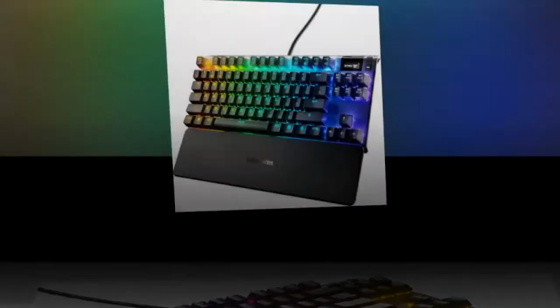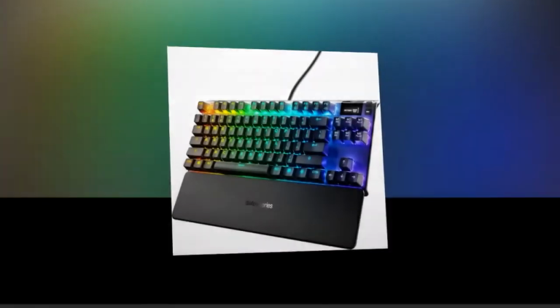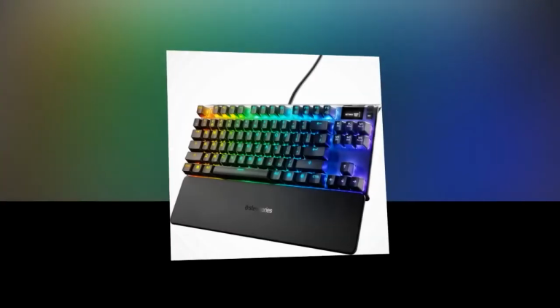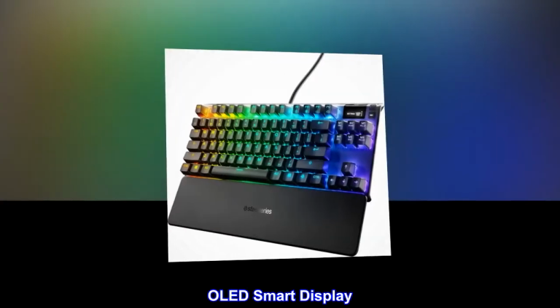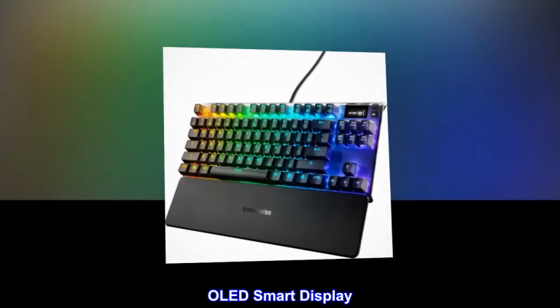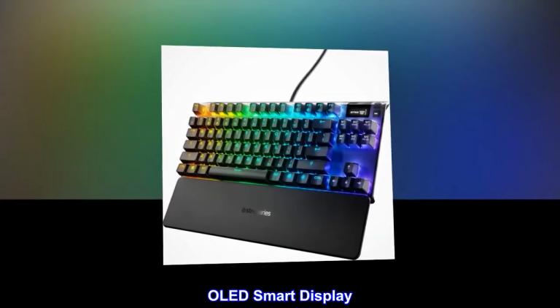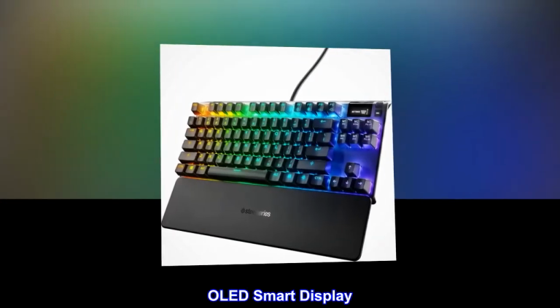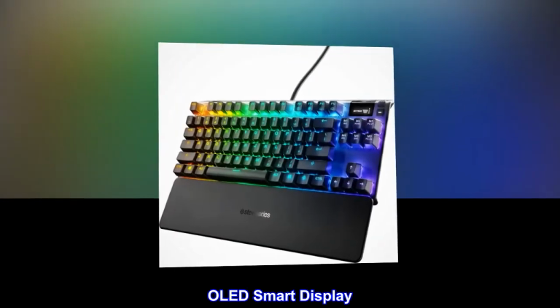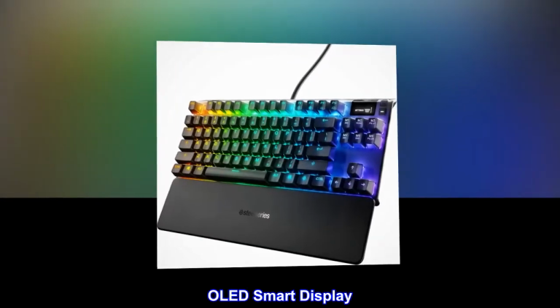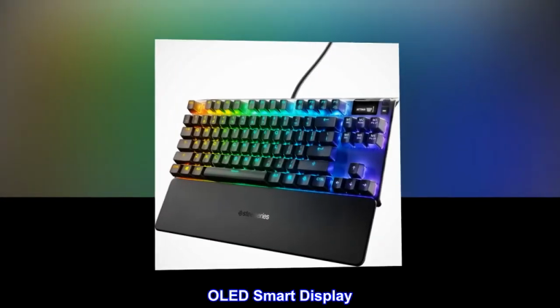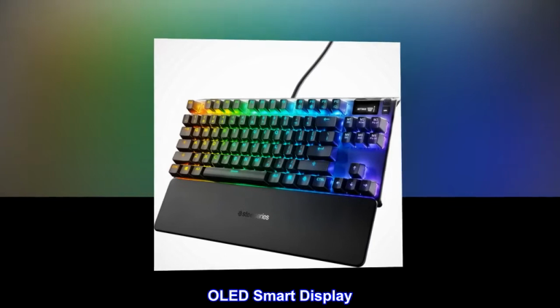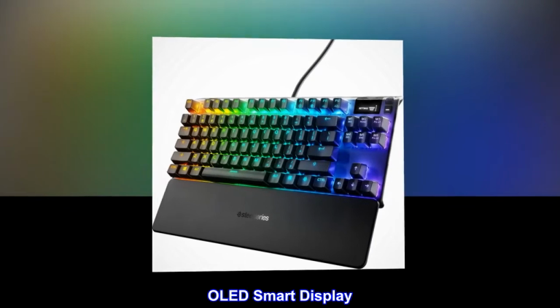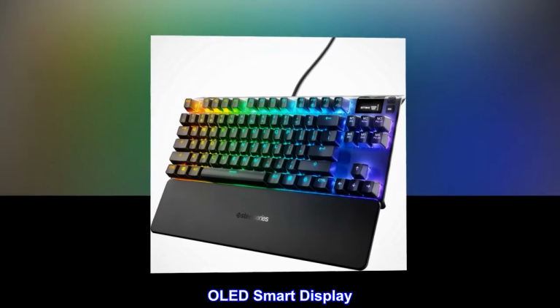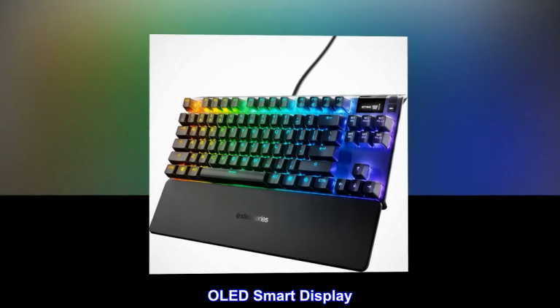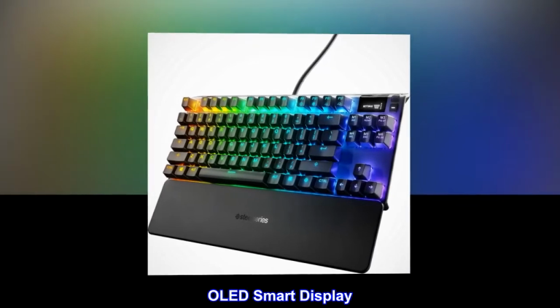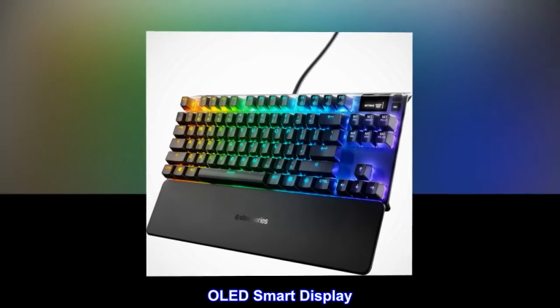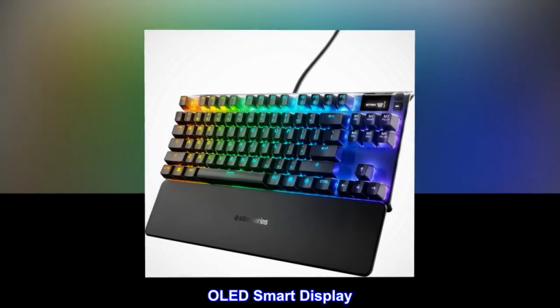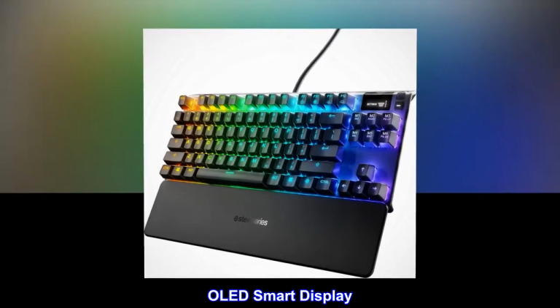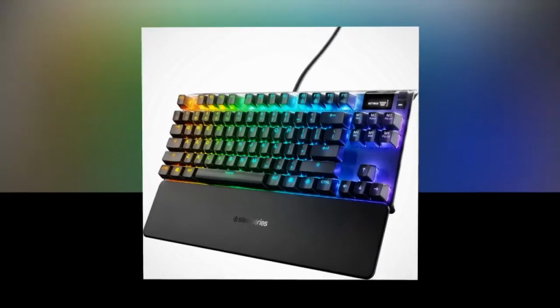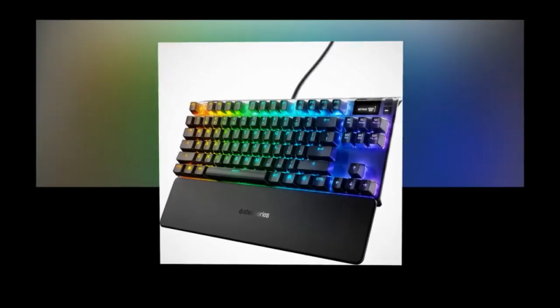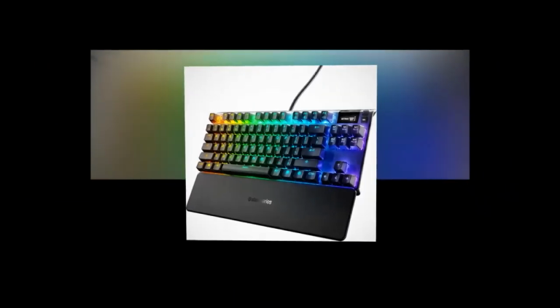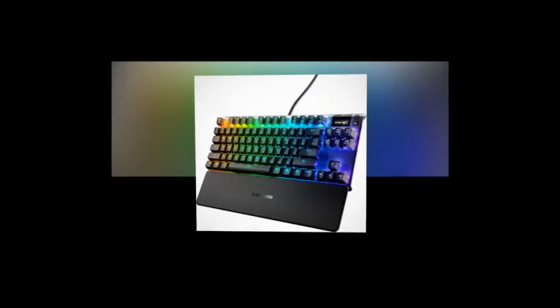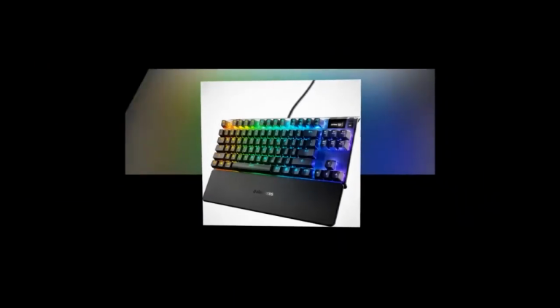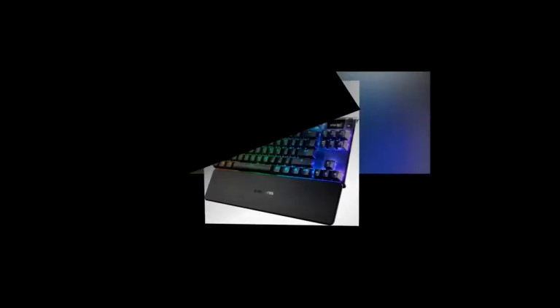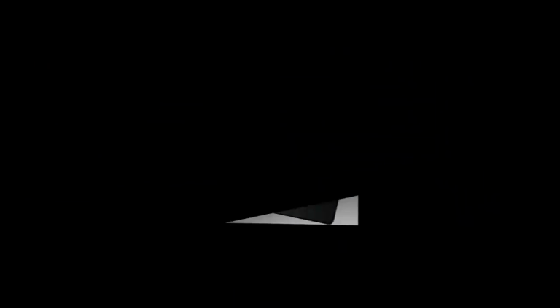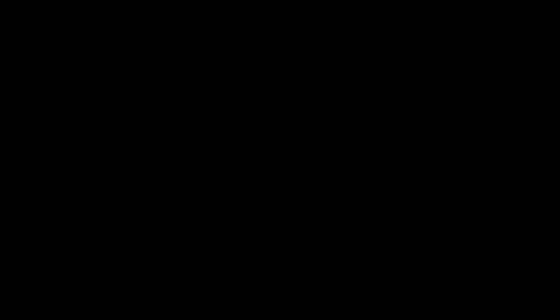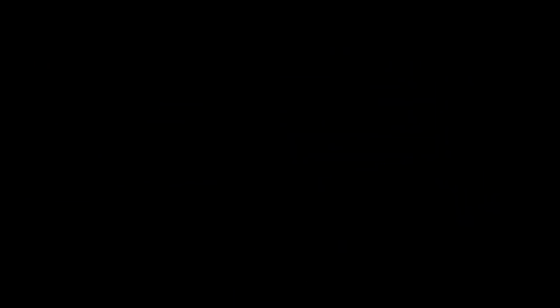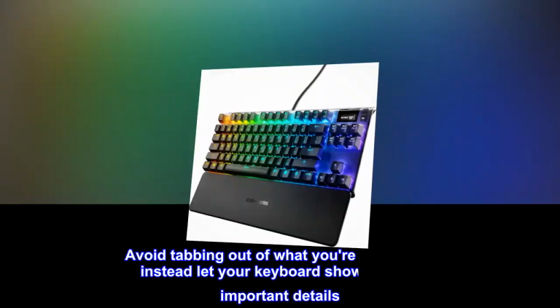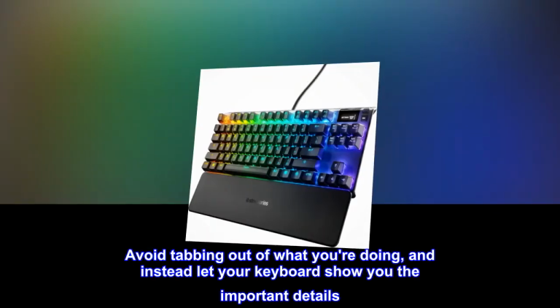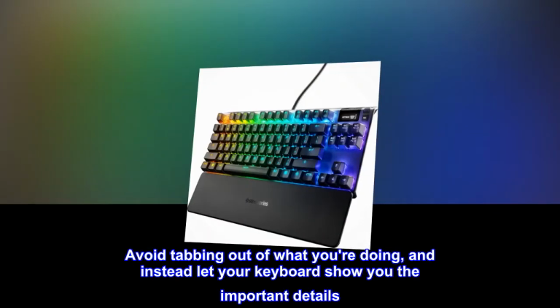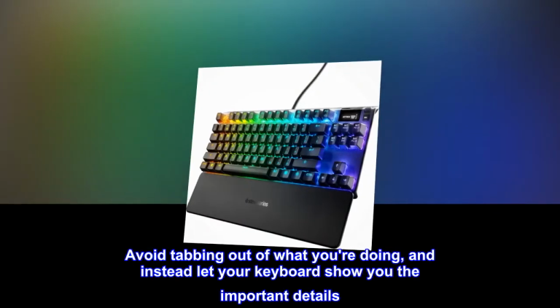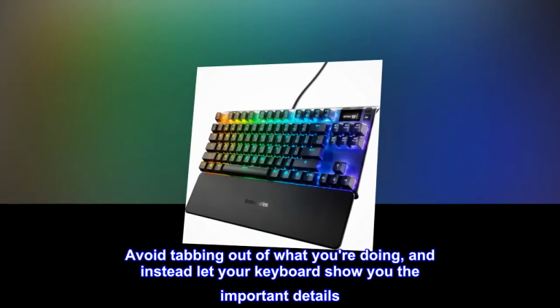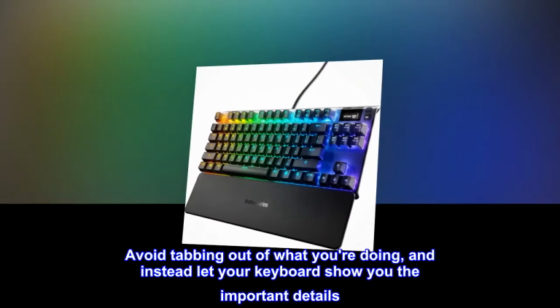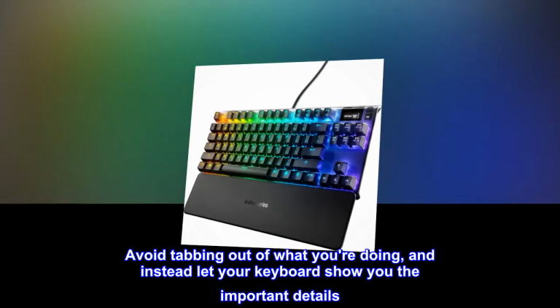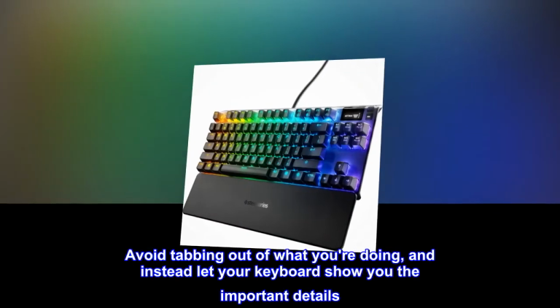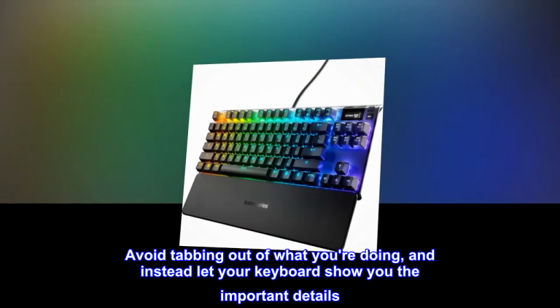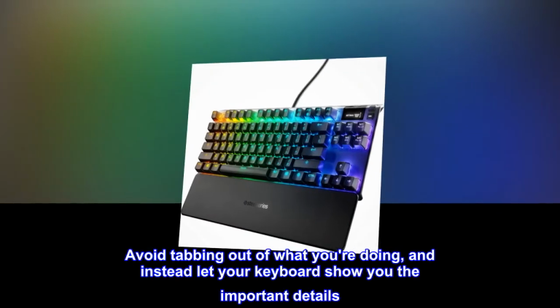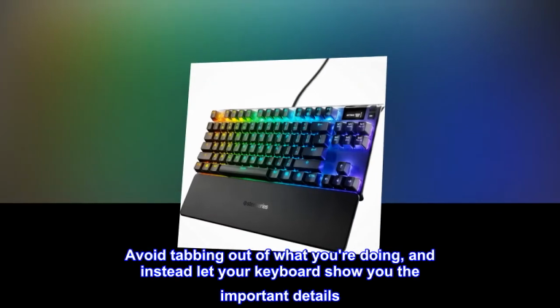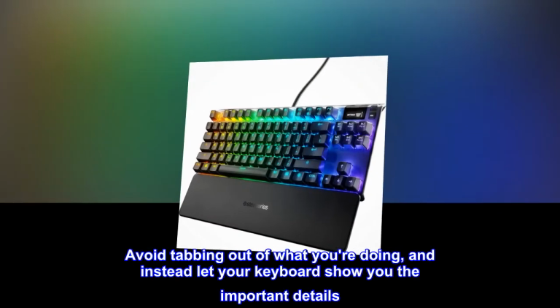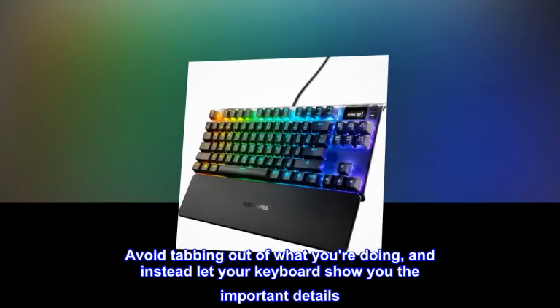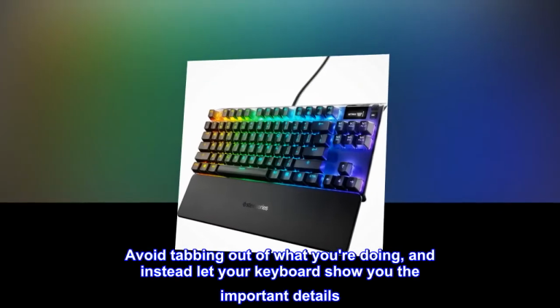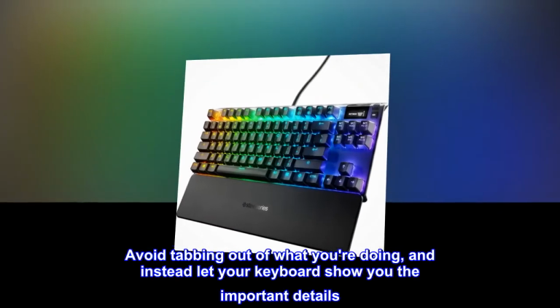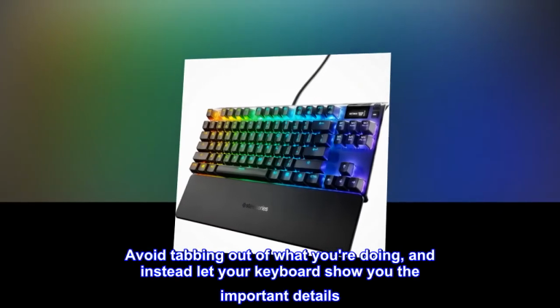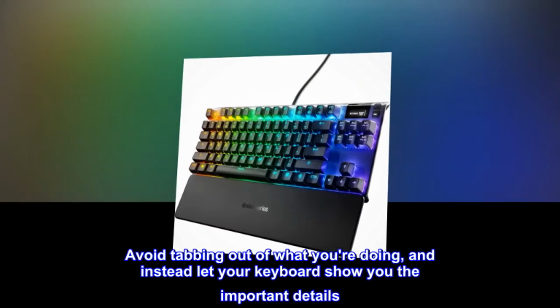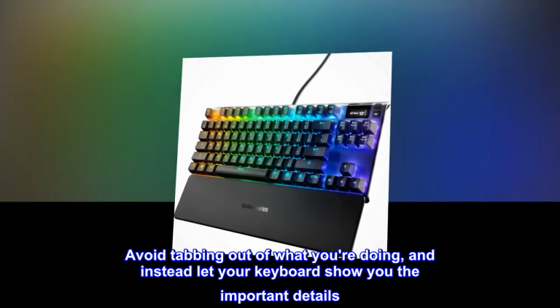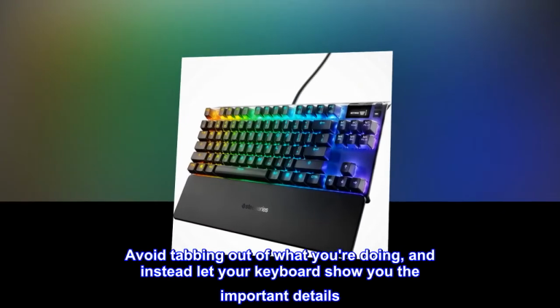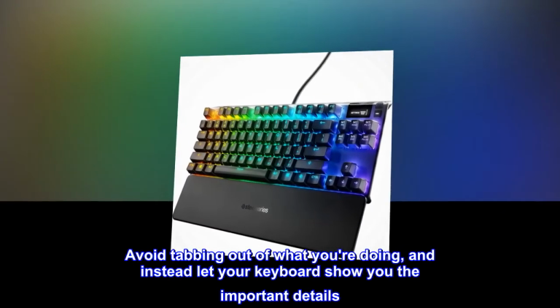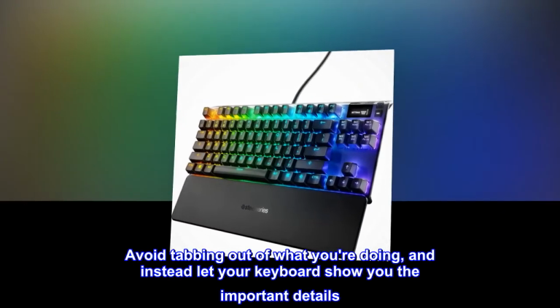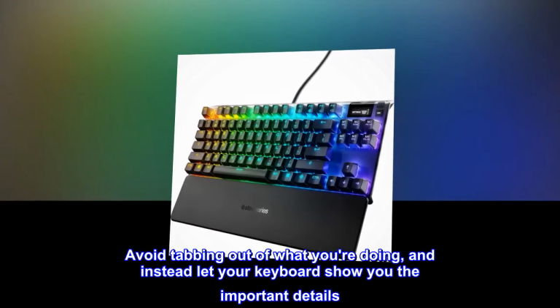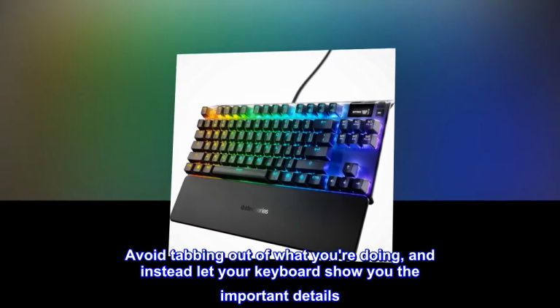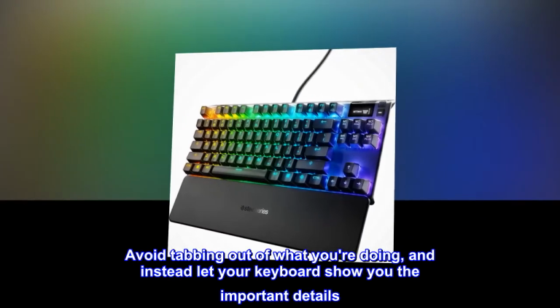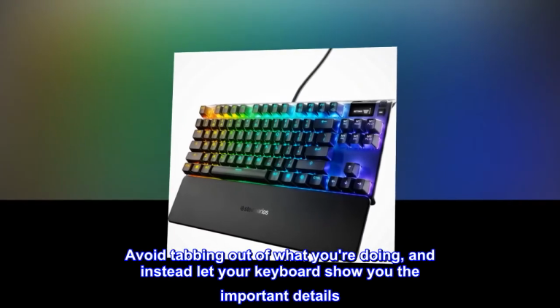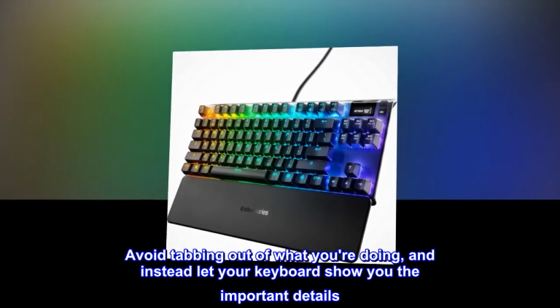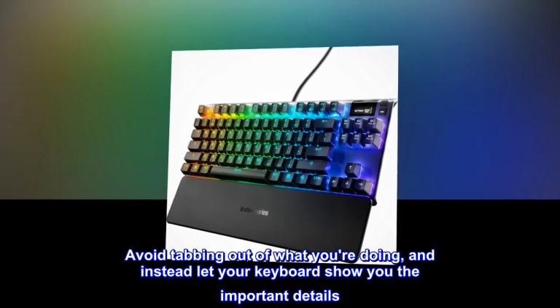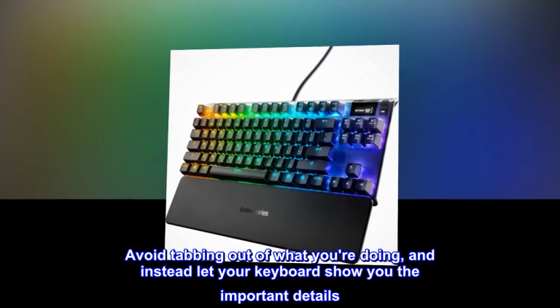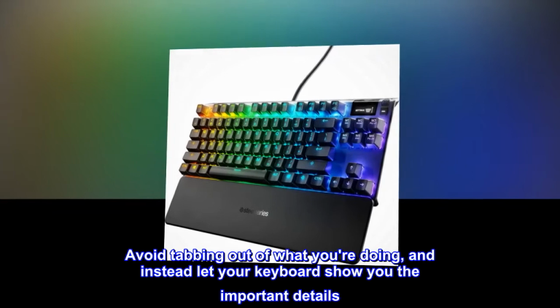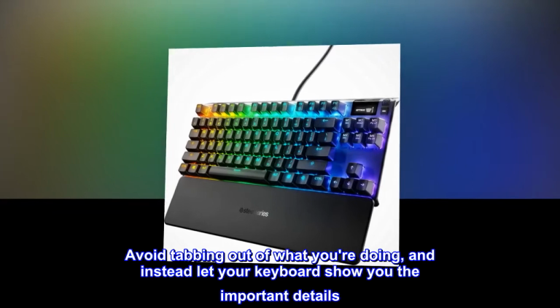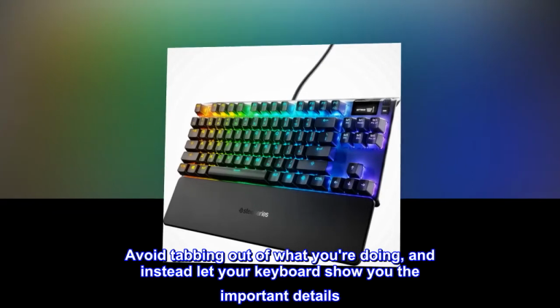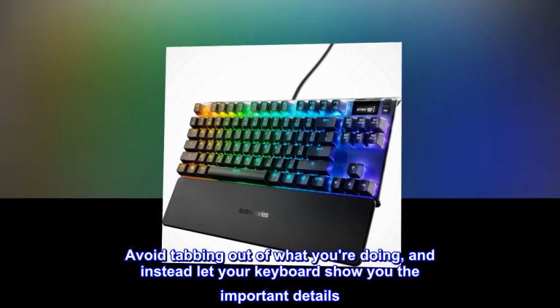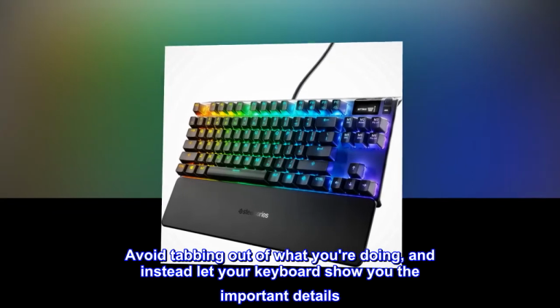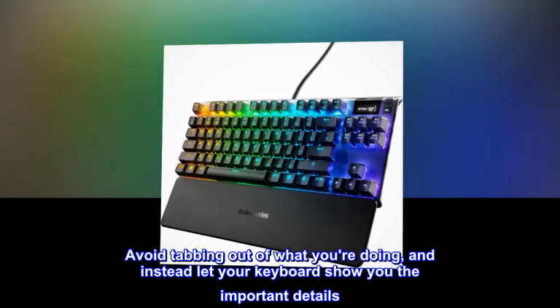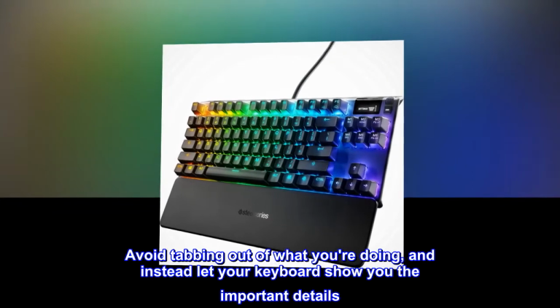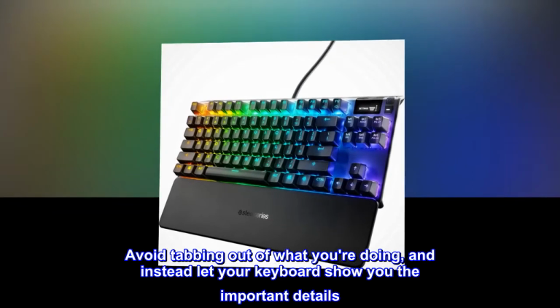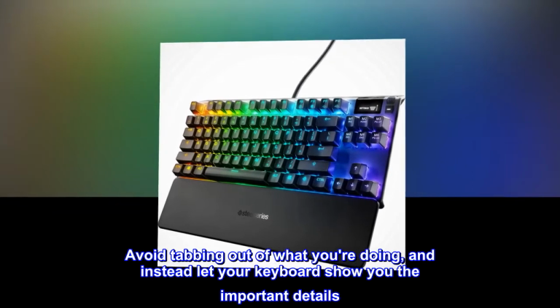OLED smart display: avoid tabbing out of what you're doing and instead let your keyboard show you the important details.